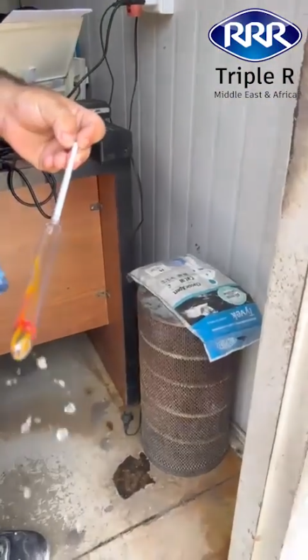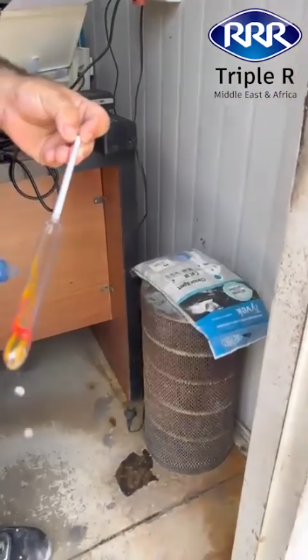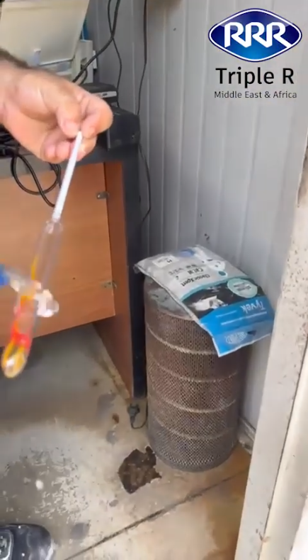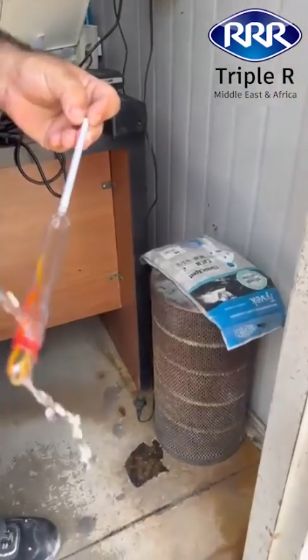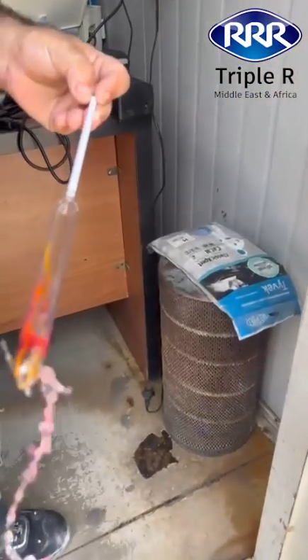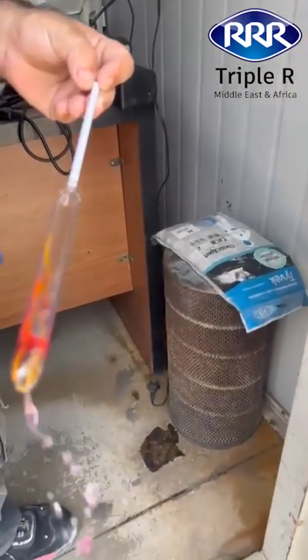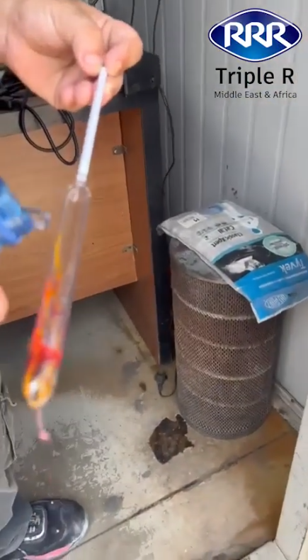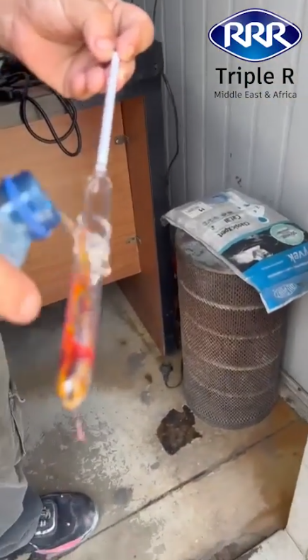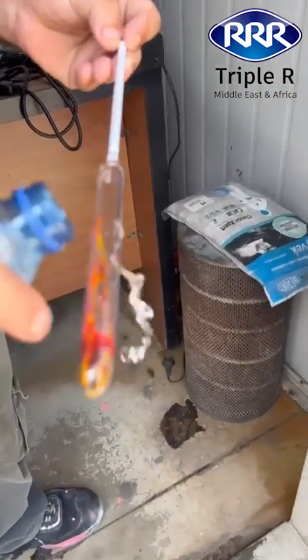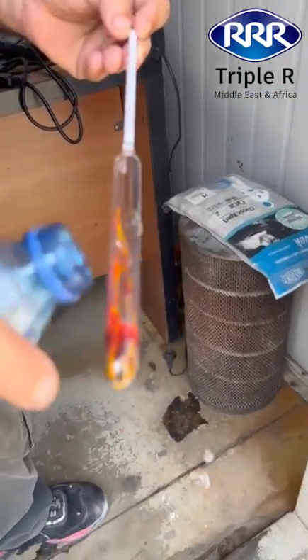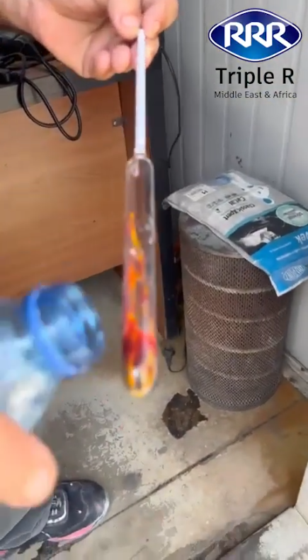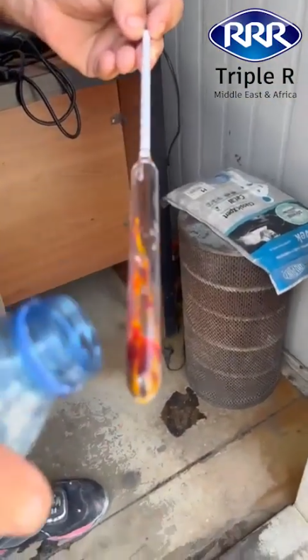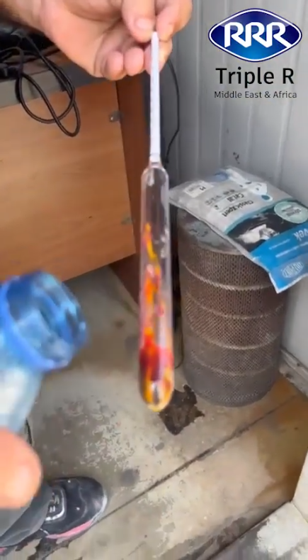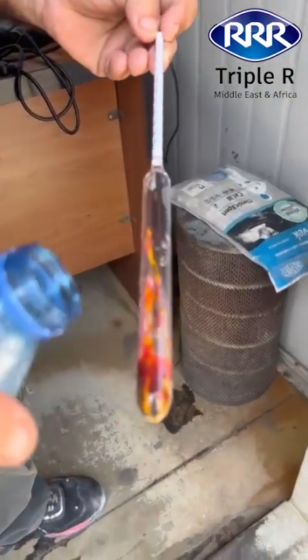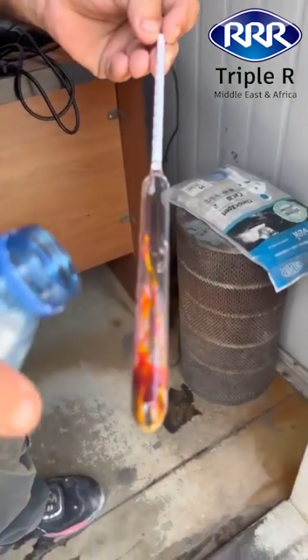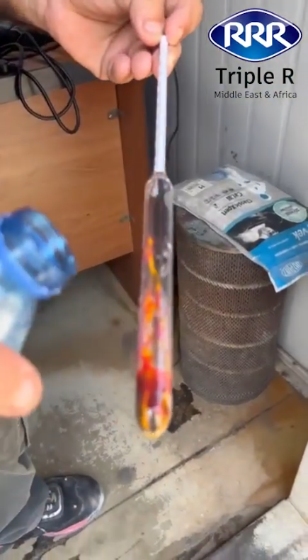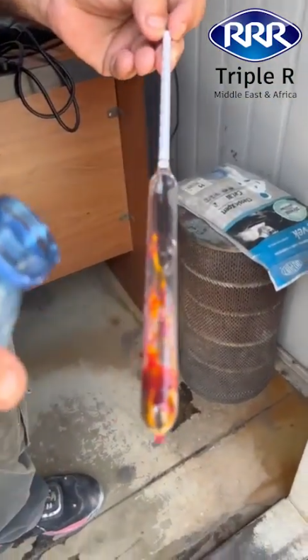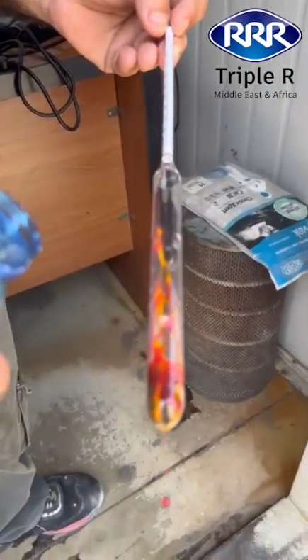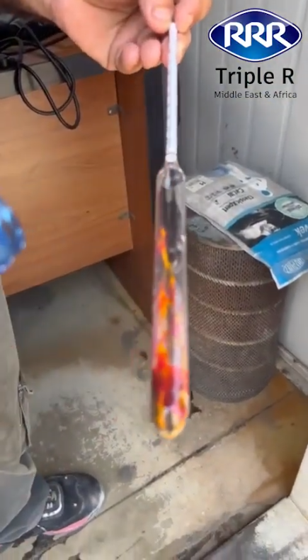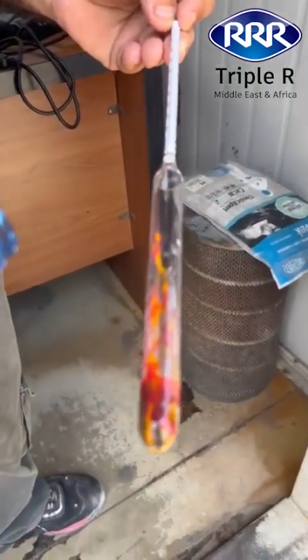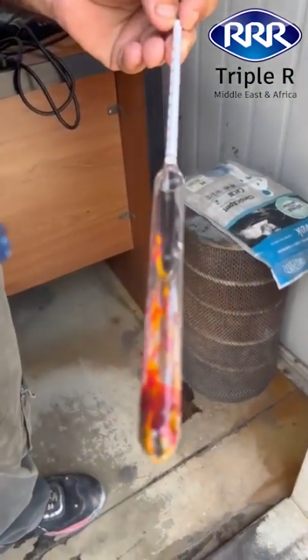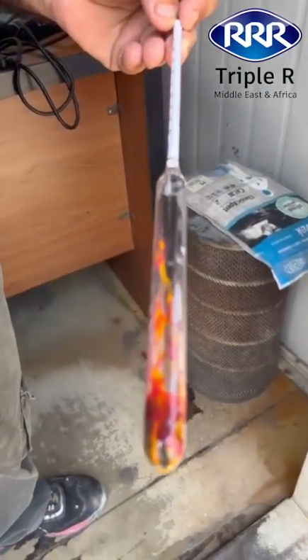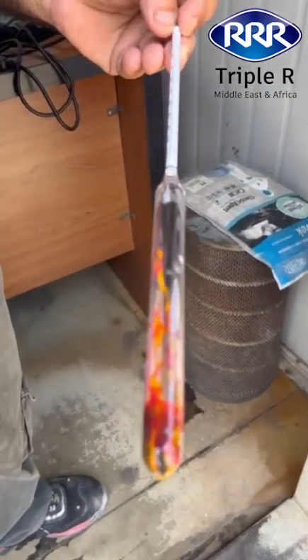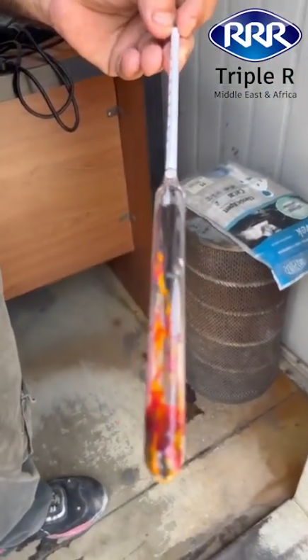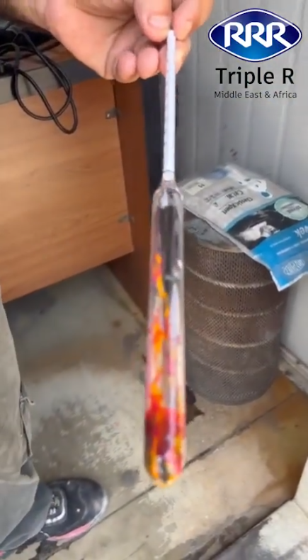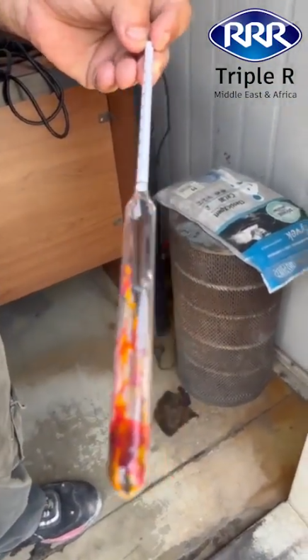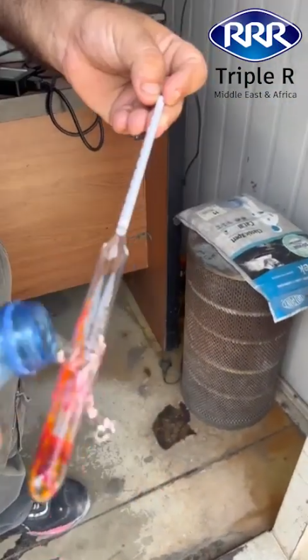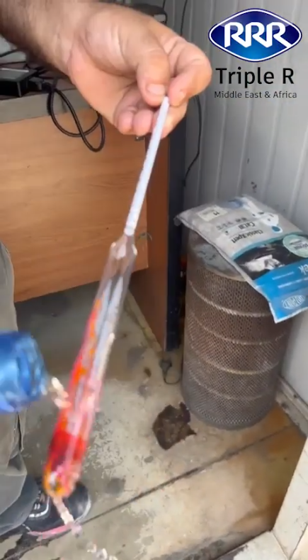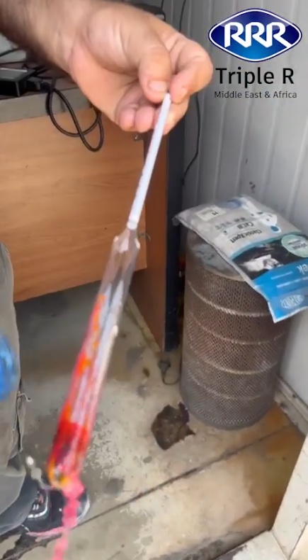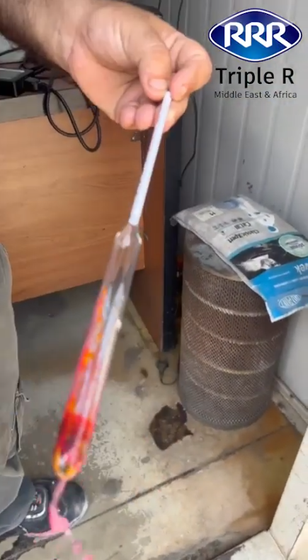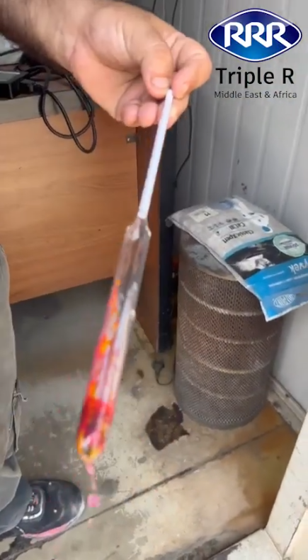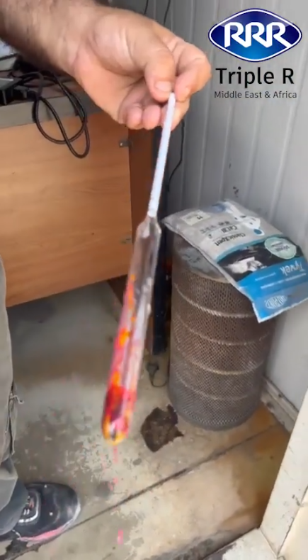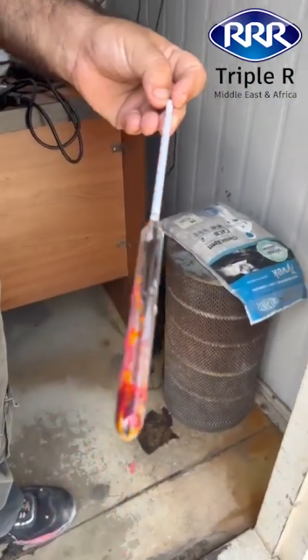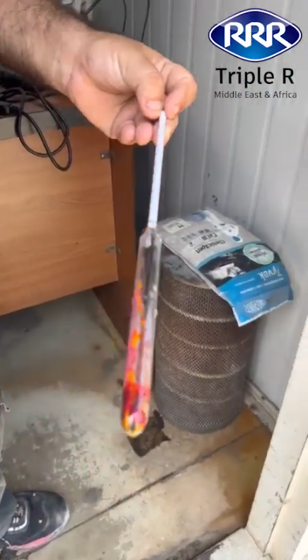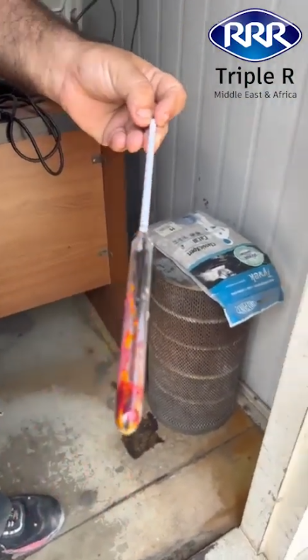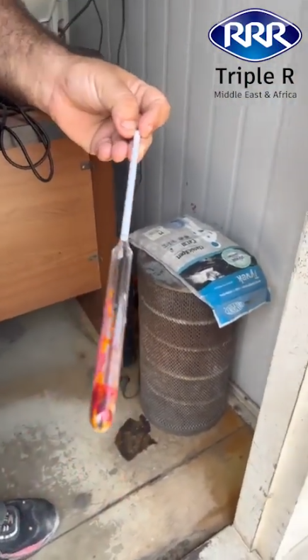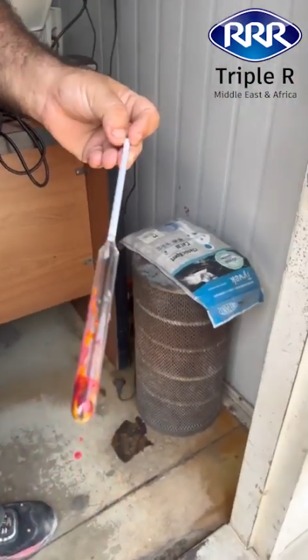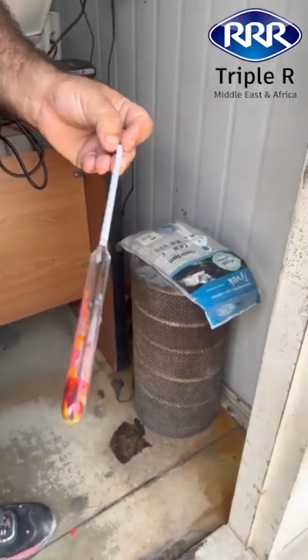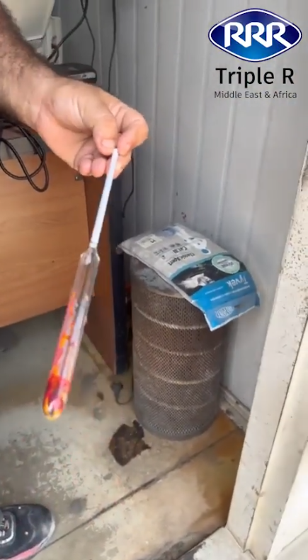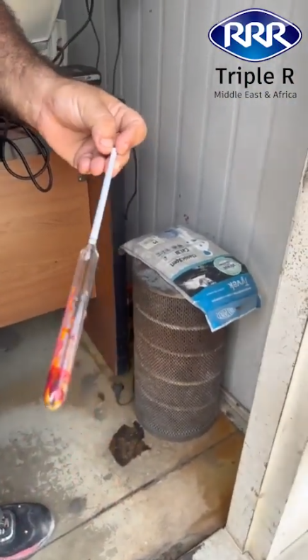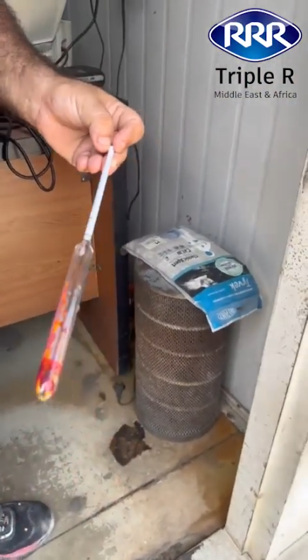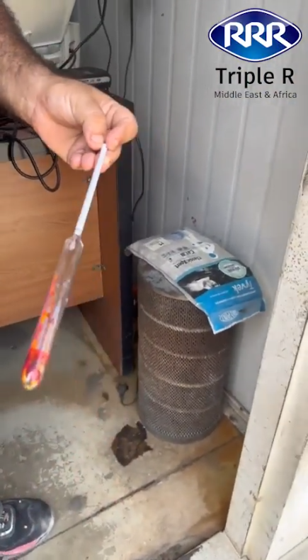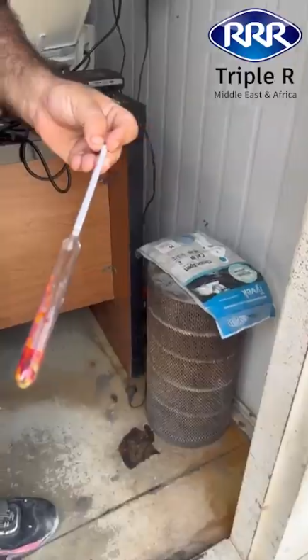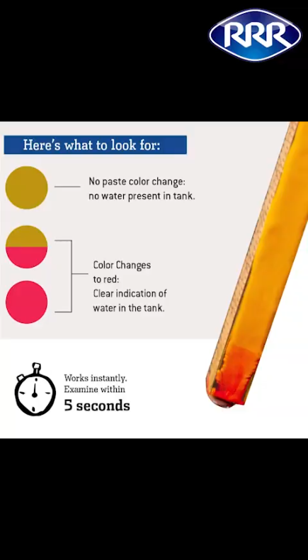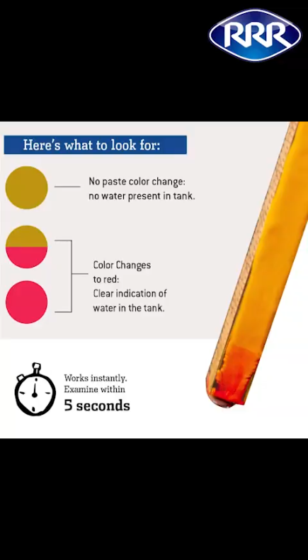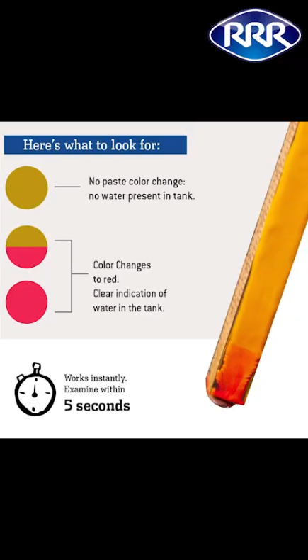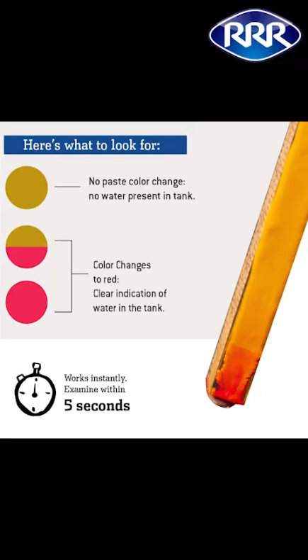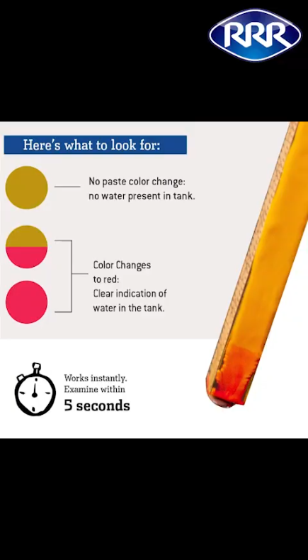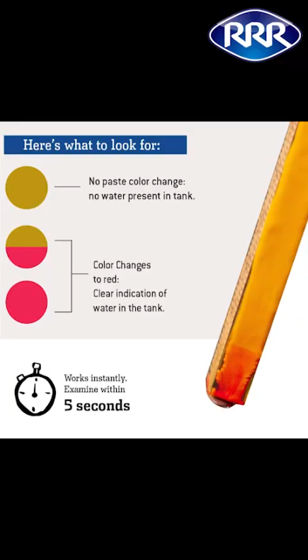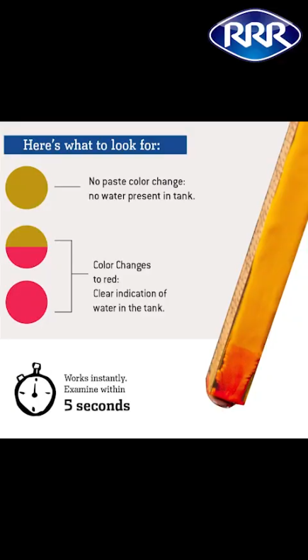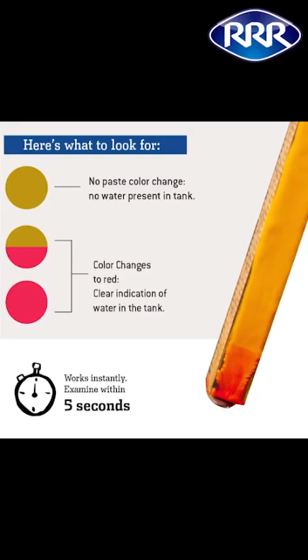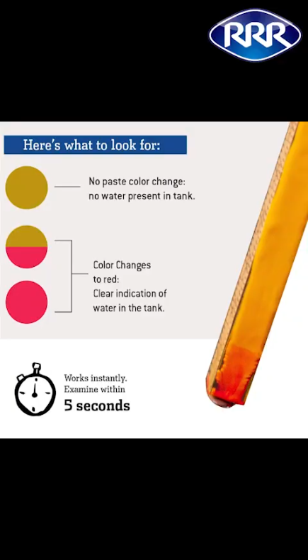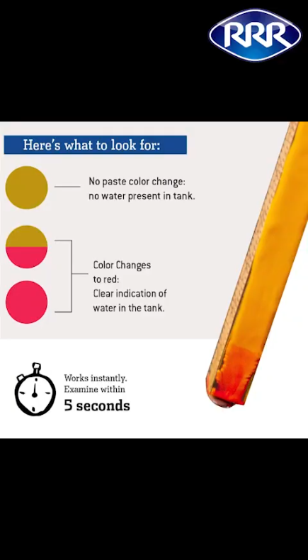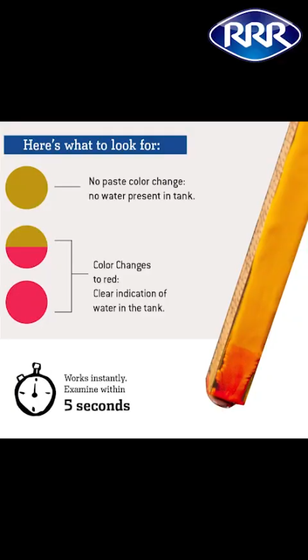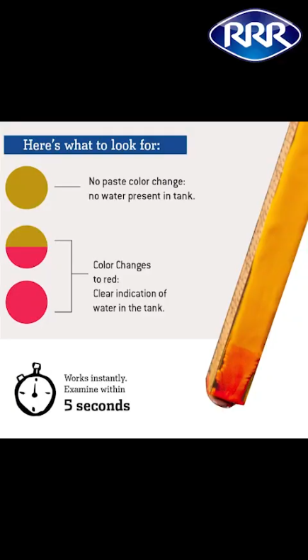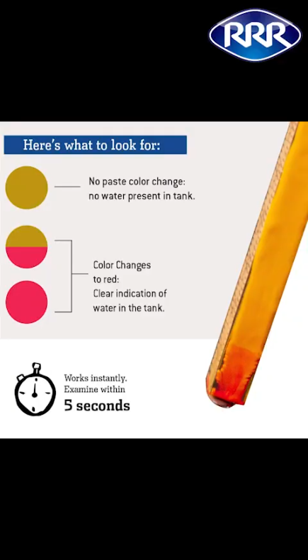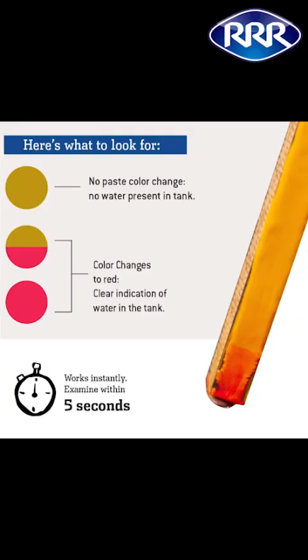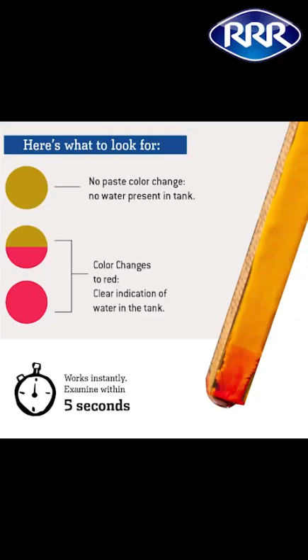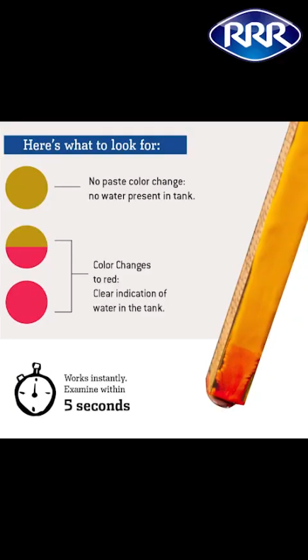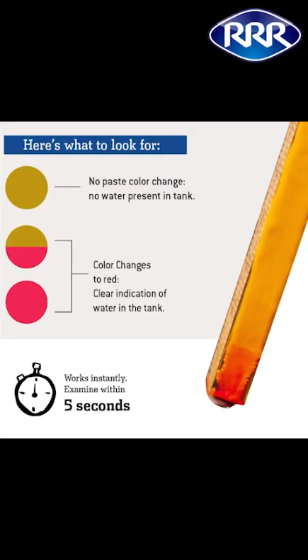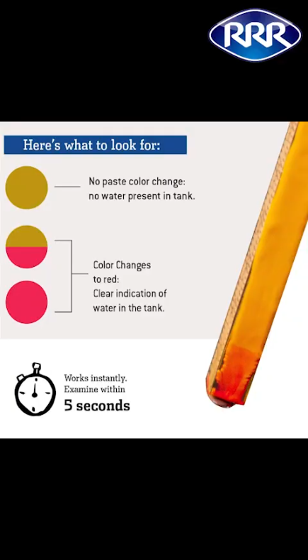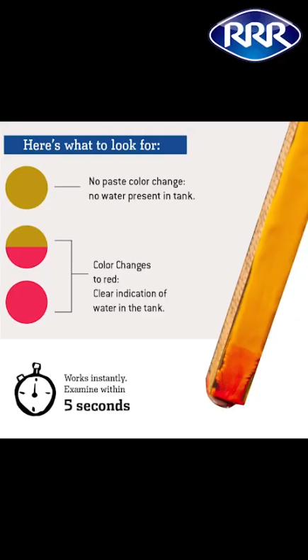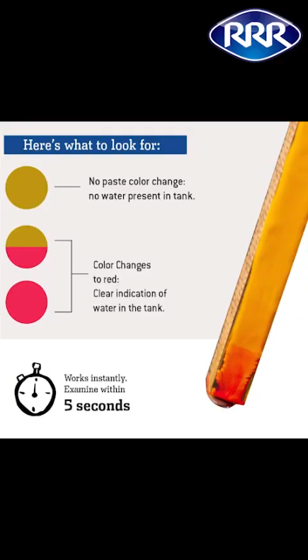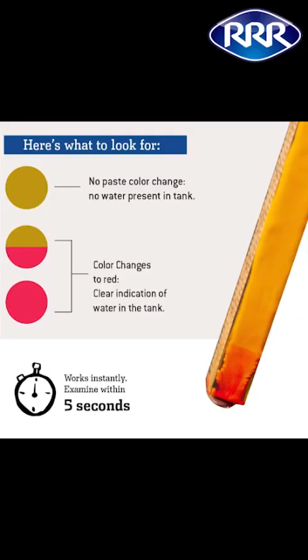To challenge our system, we added water to the diesel test tool, and immediately the color changed, confirming the presence of water.